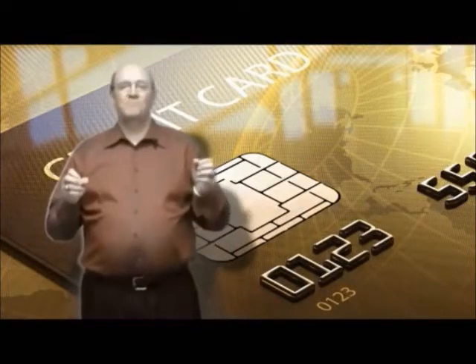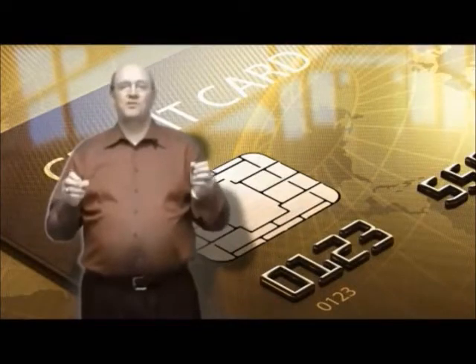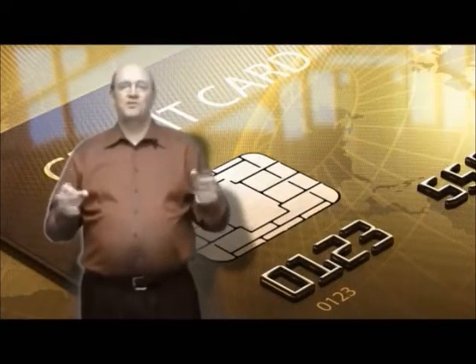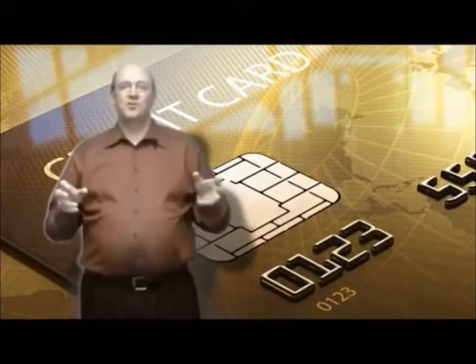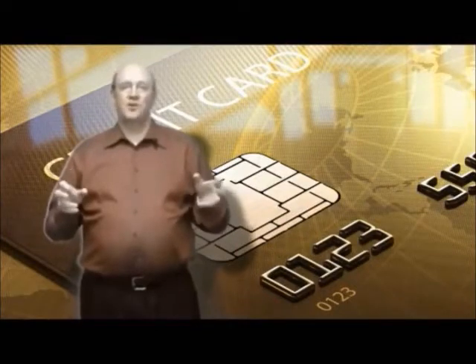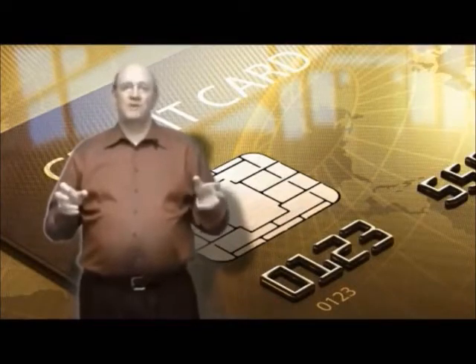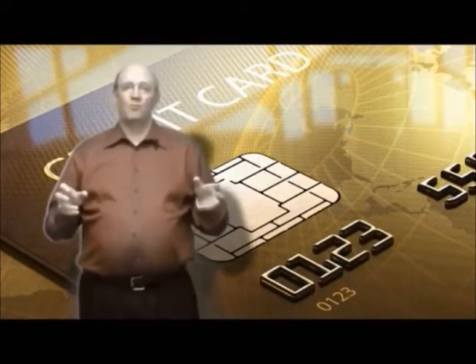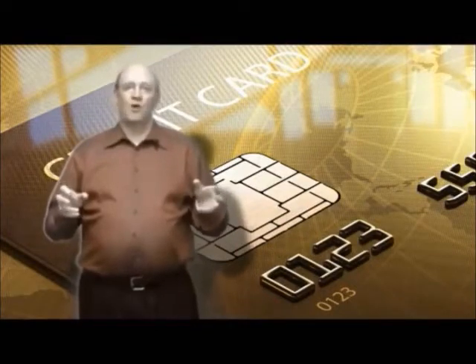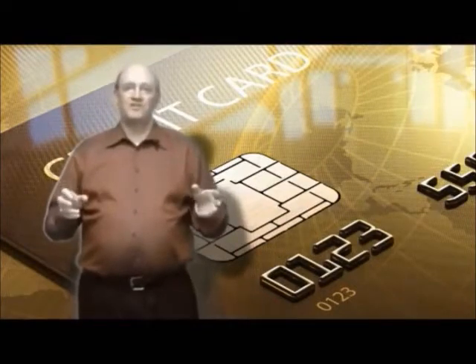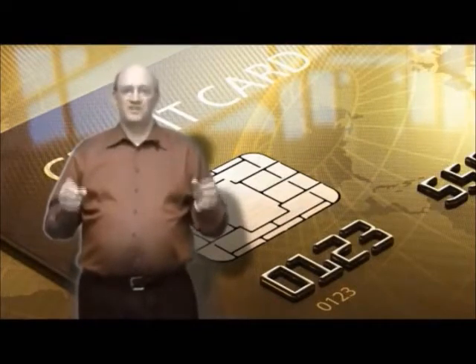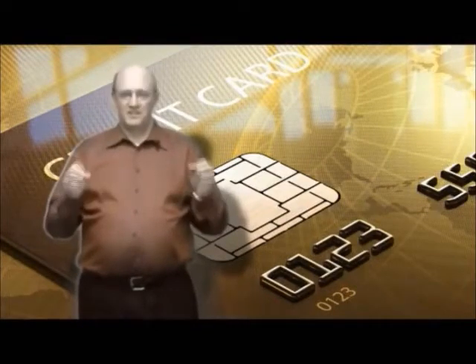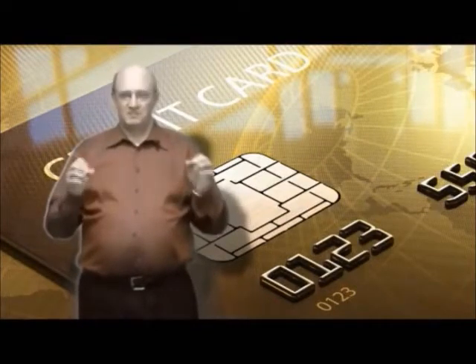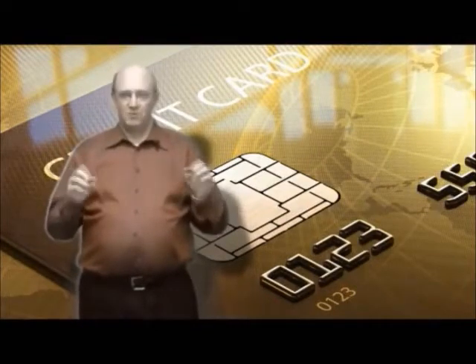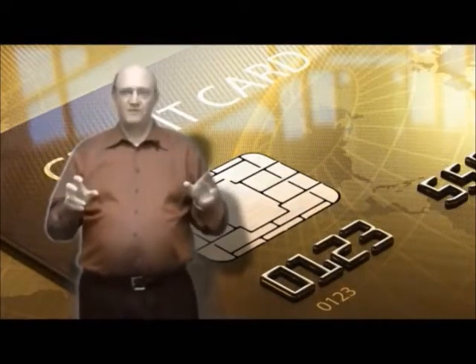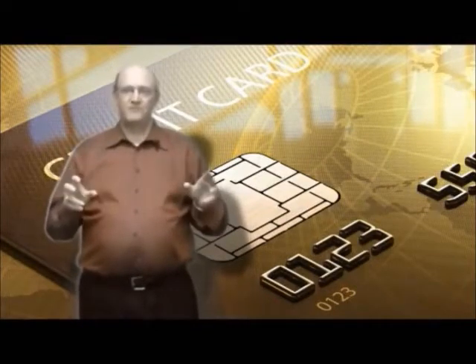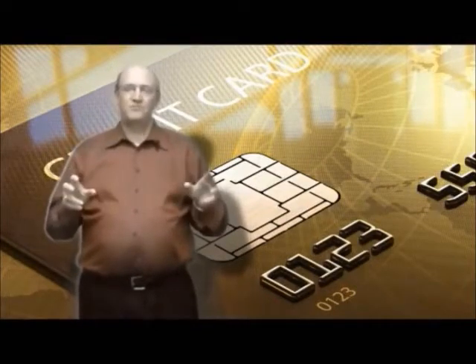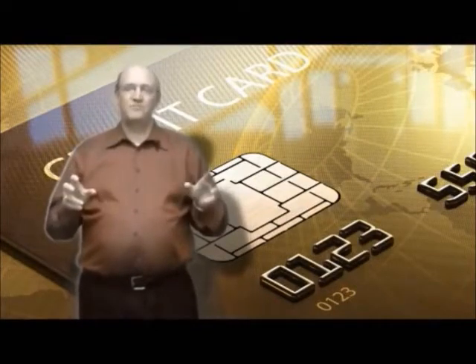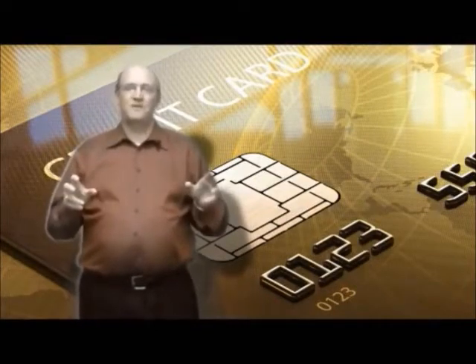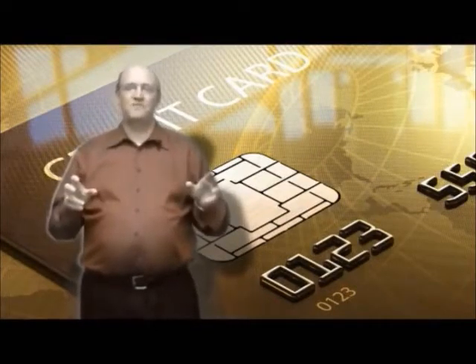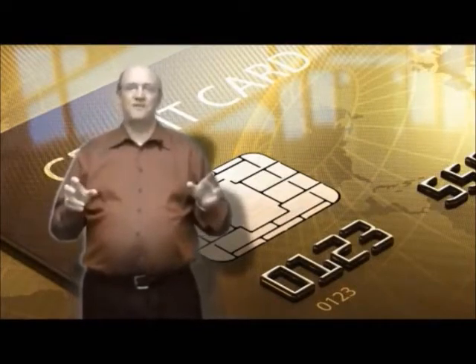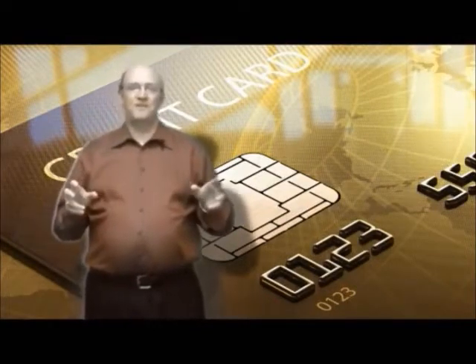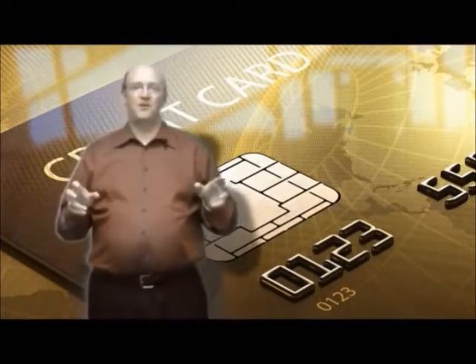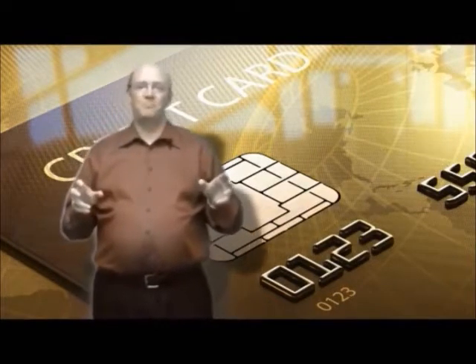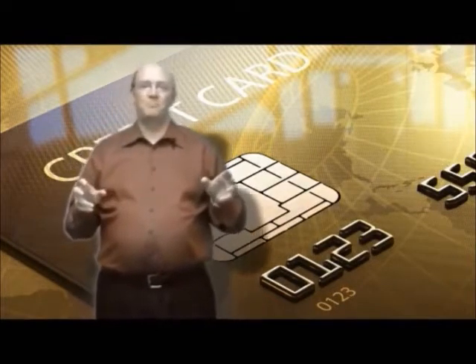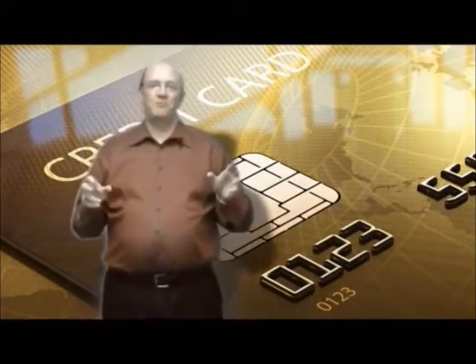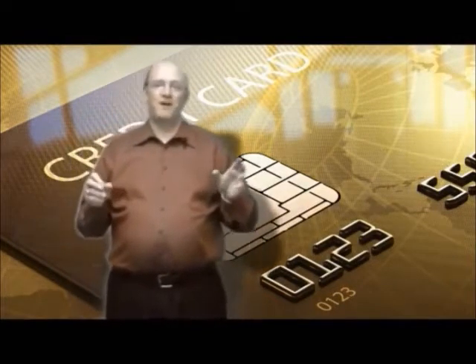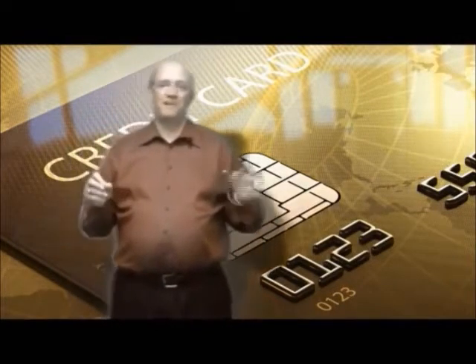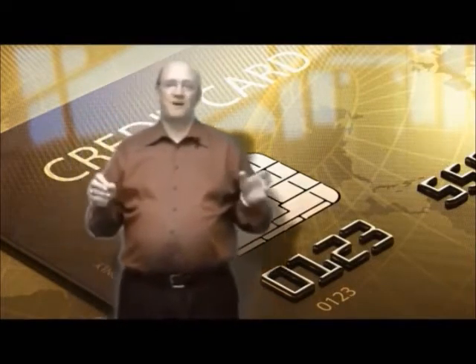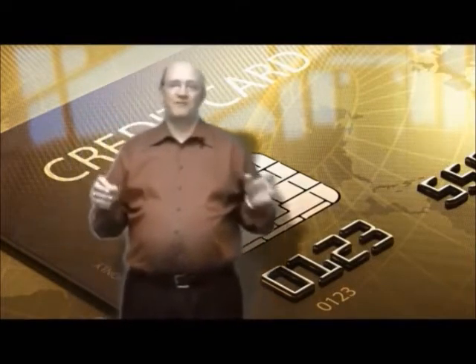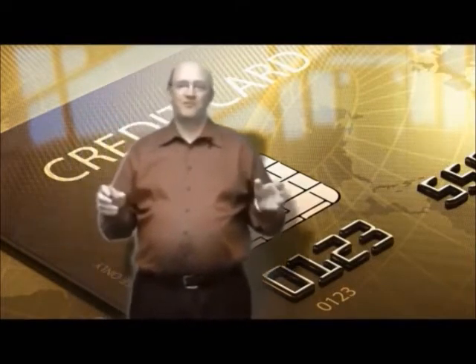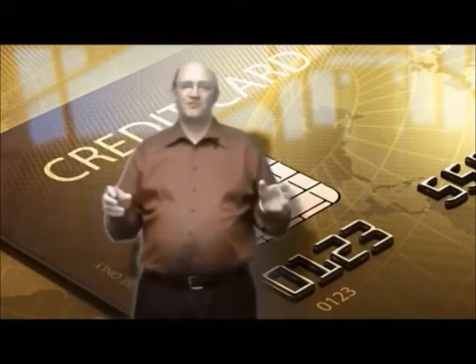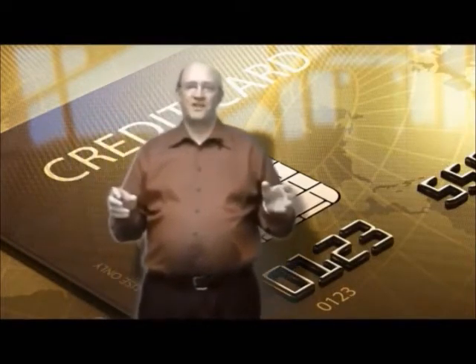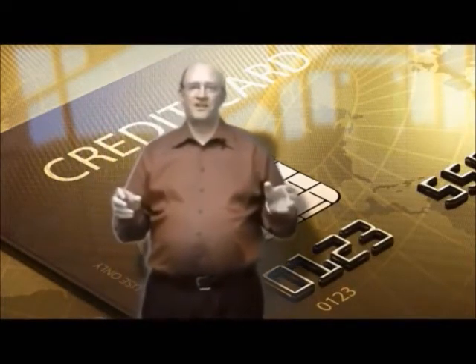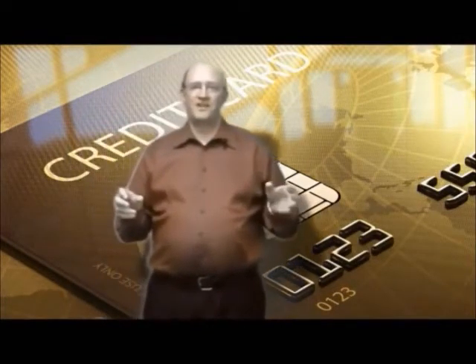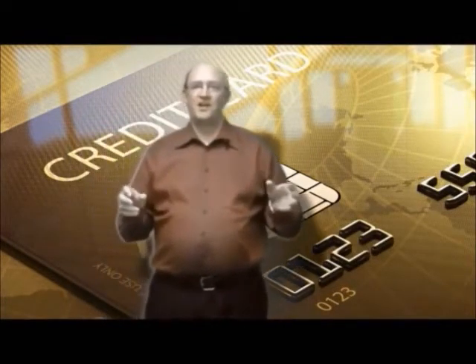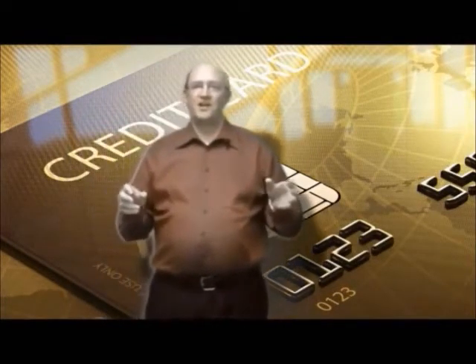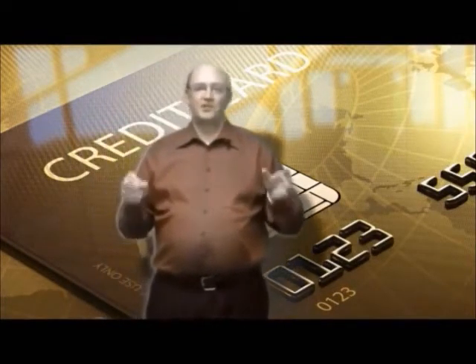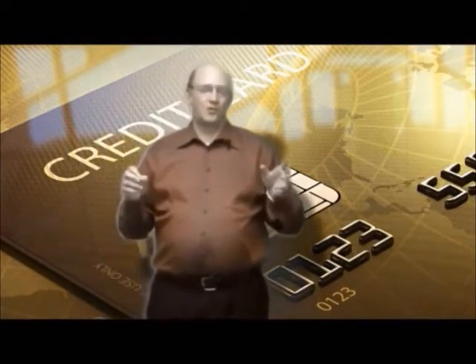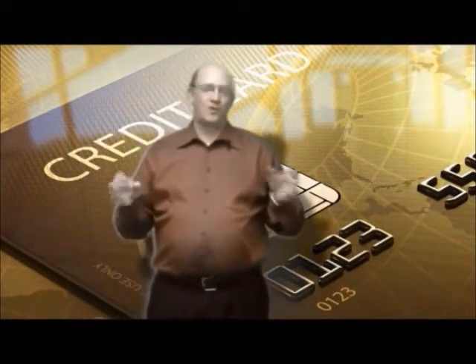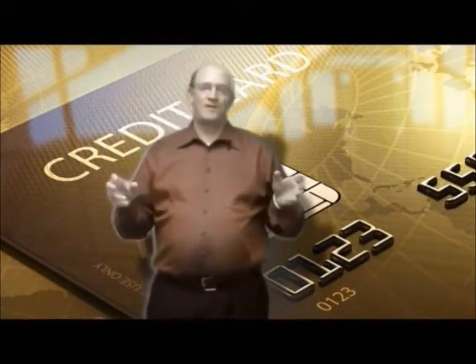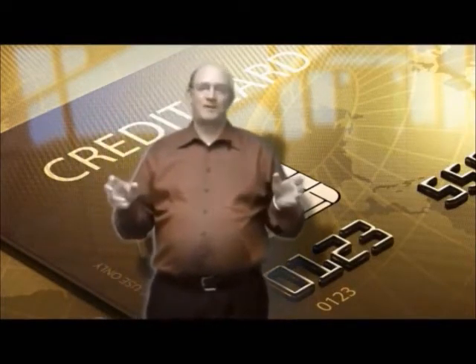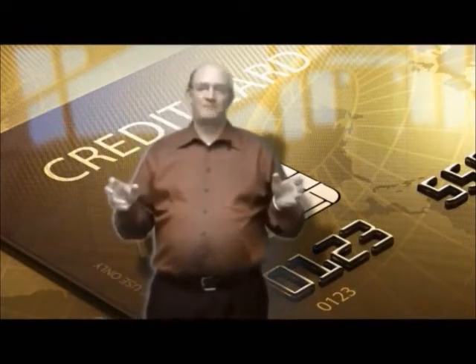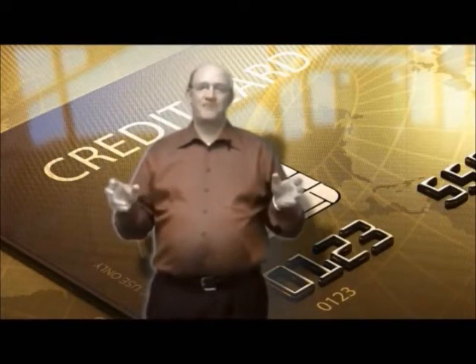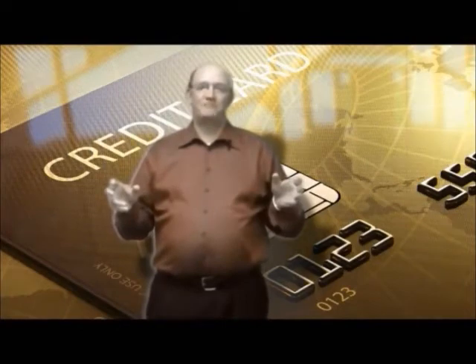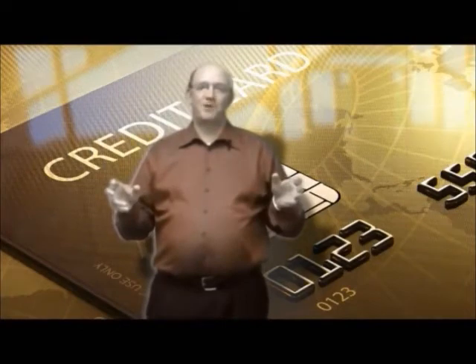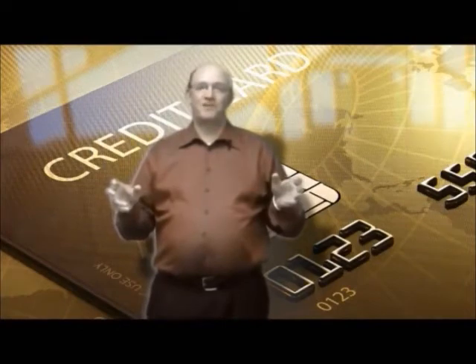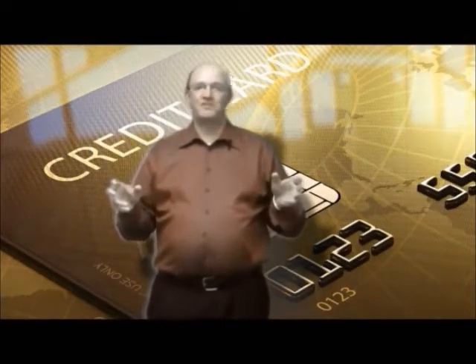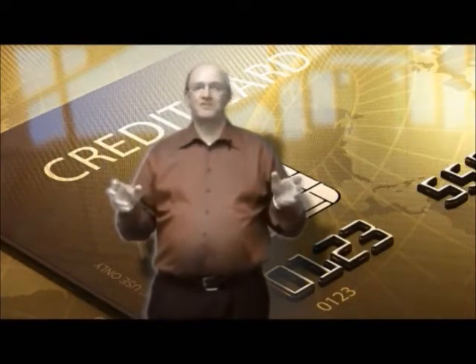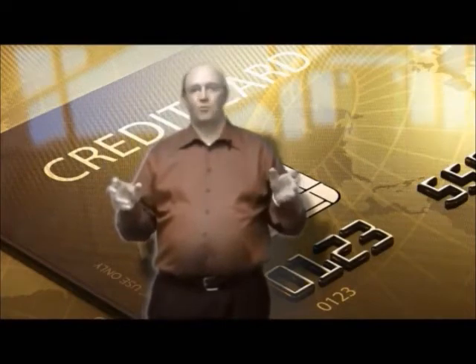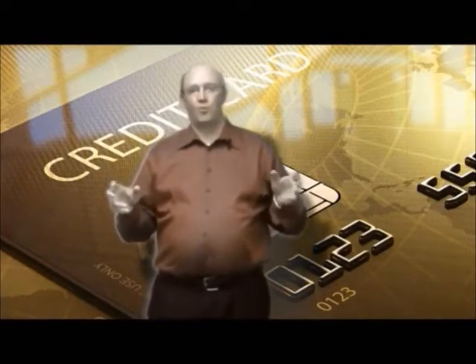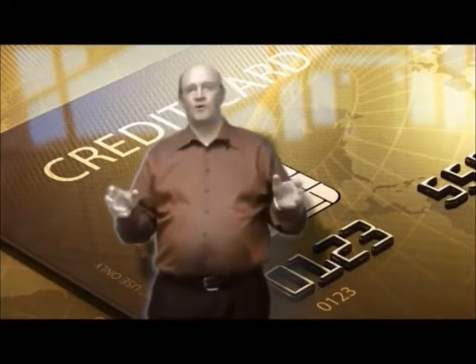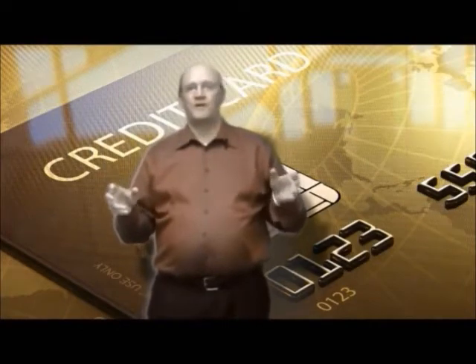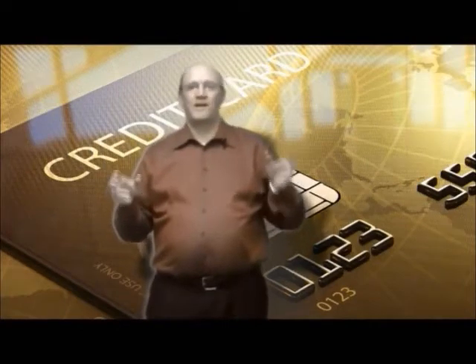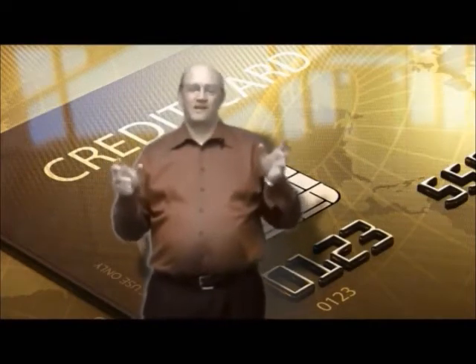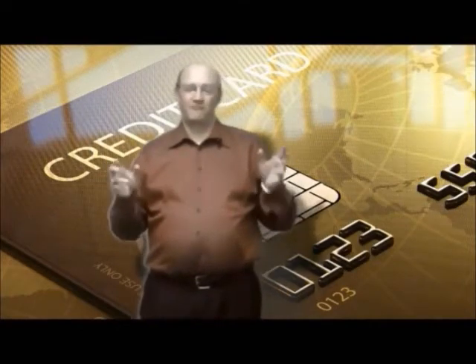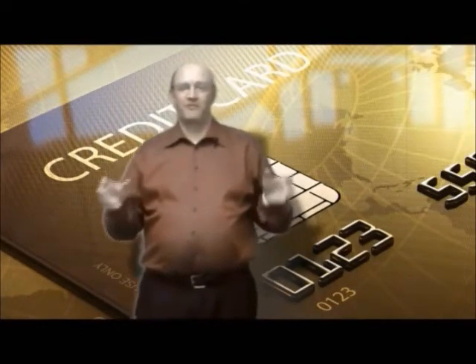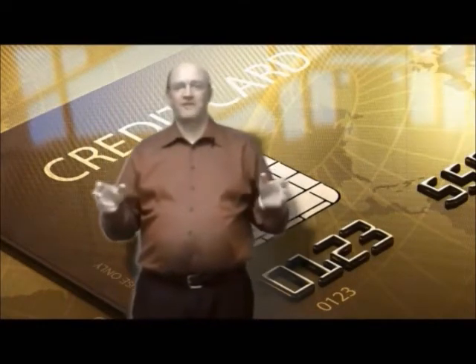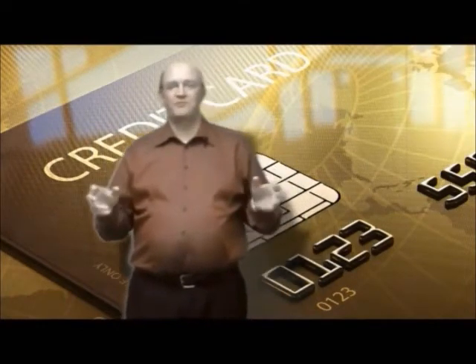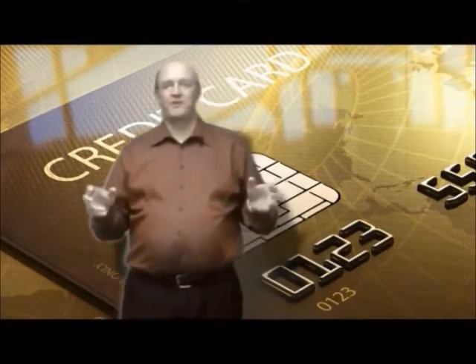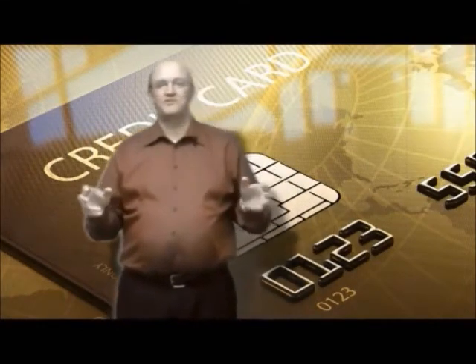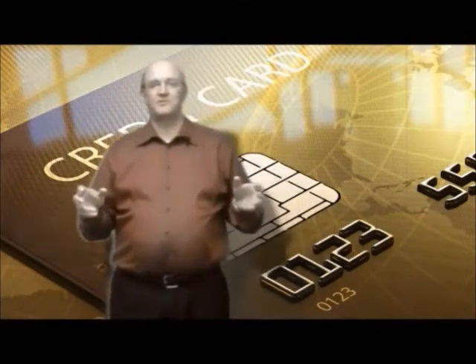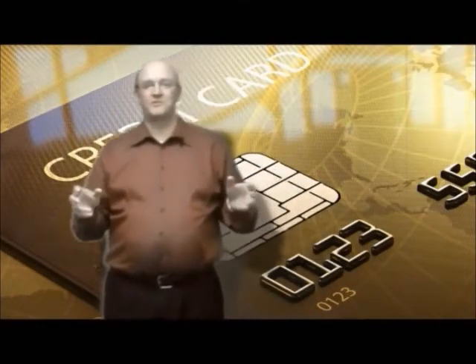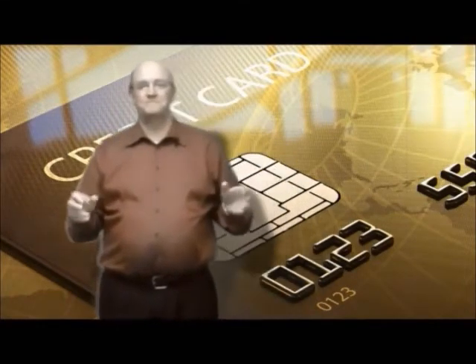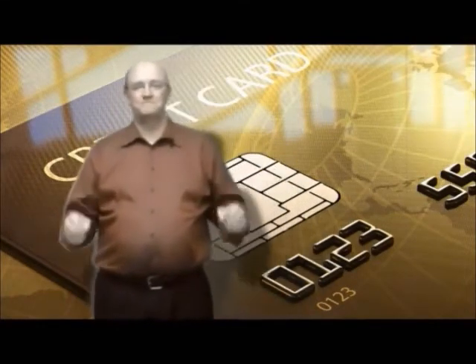Please join me in watching this brief two-minute video provided by First Data showing the EMV process at work at a front-end register.